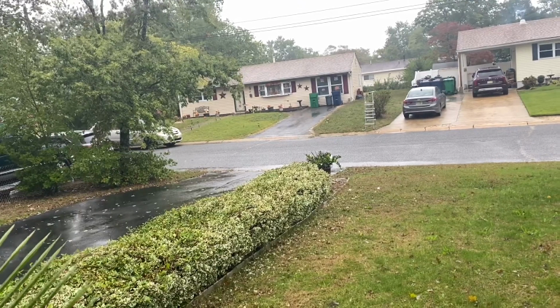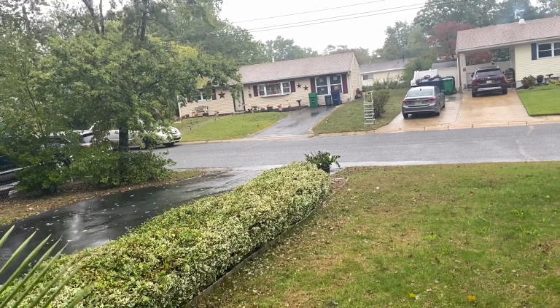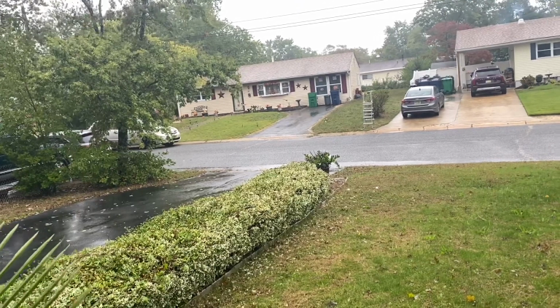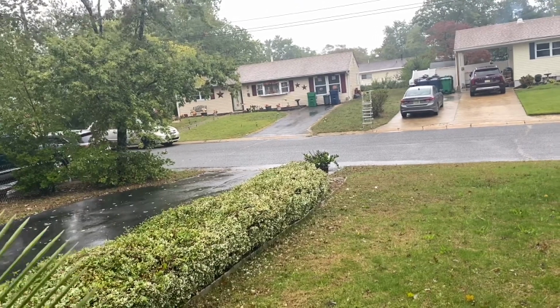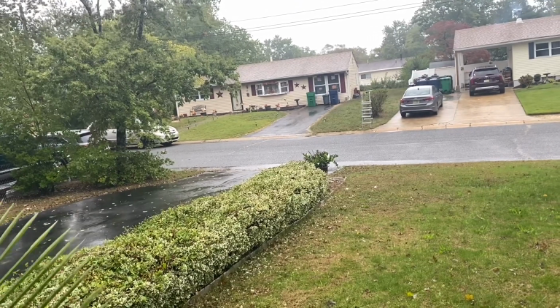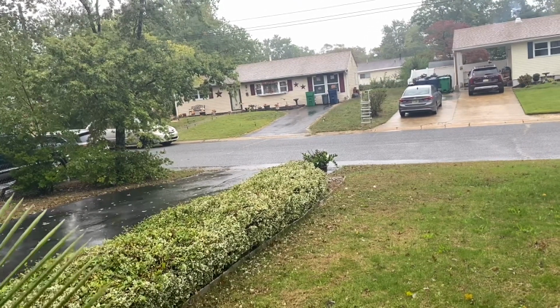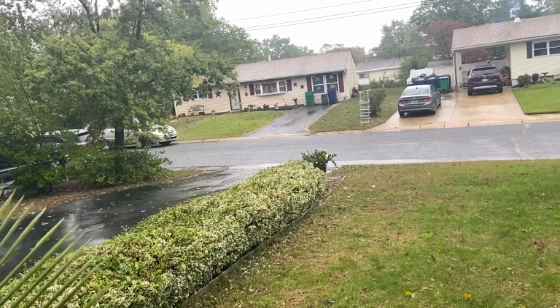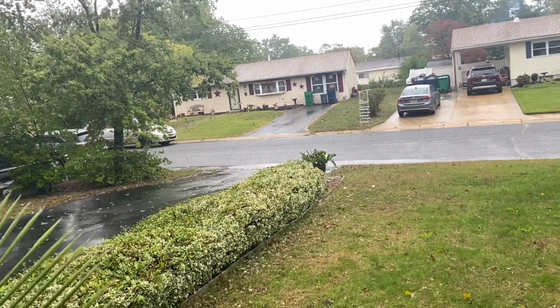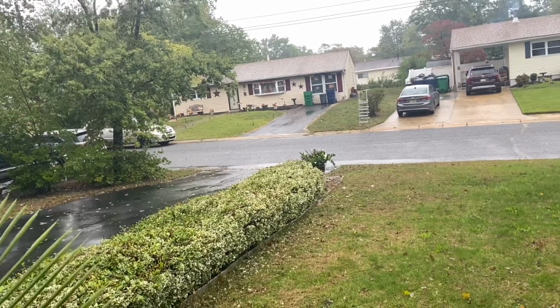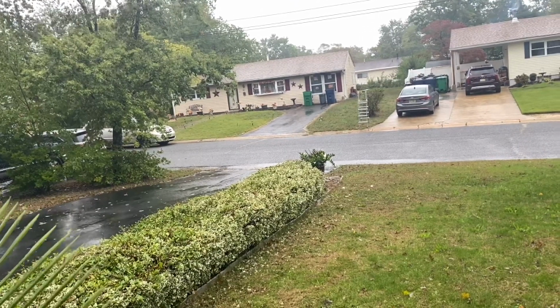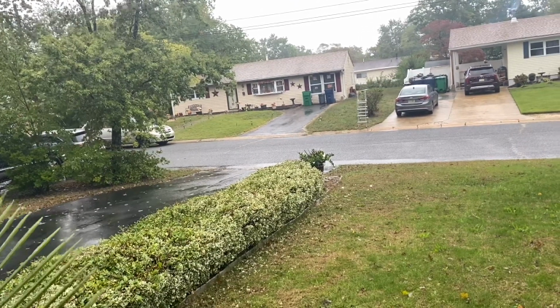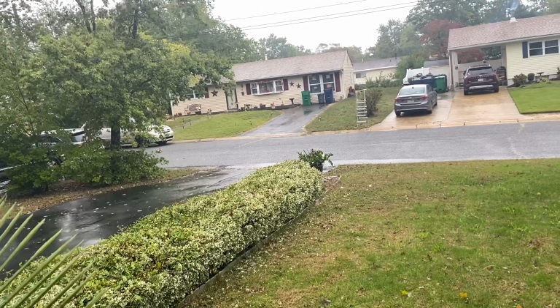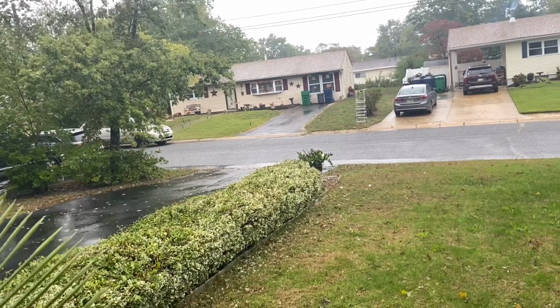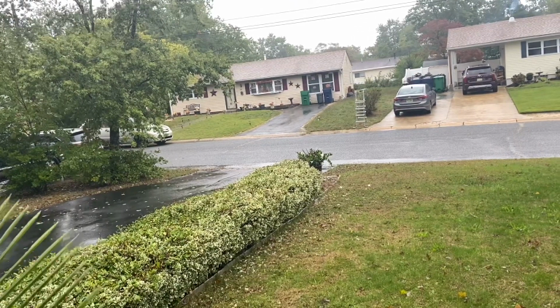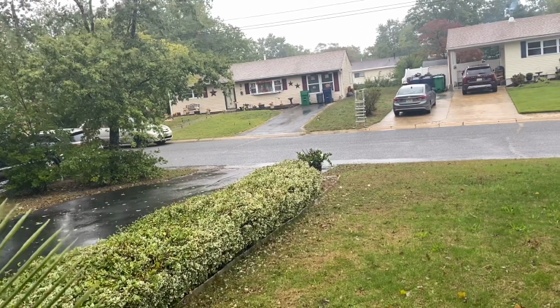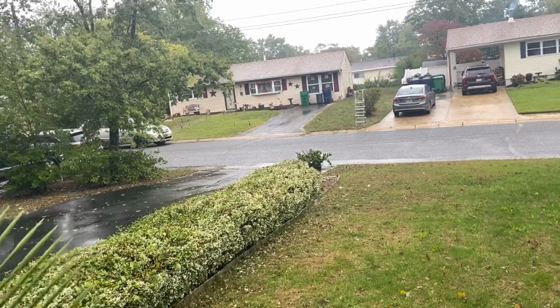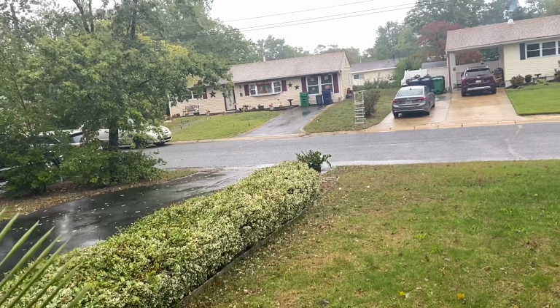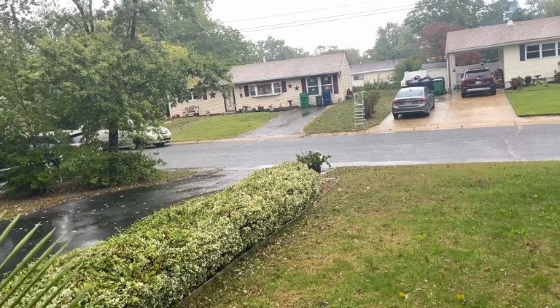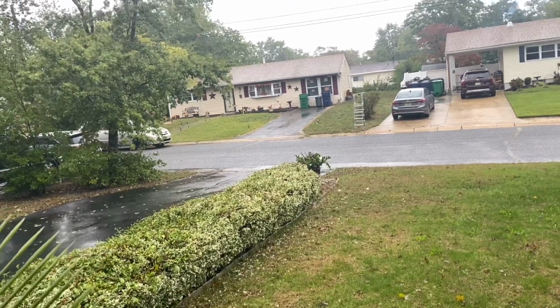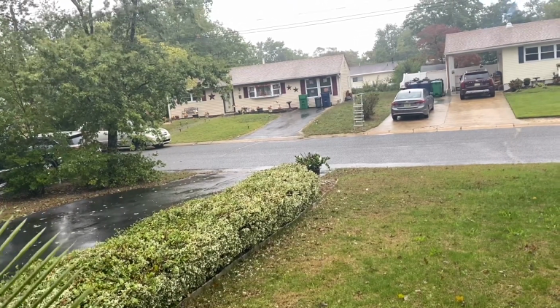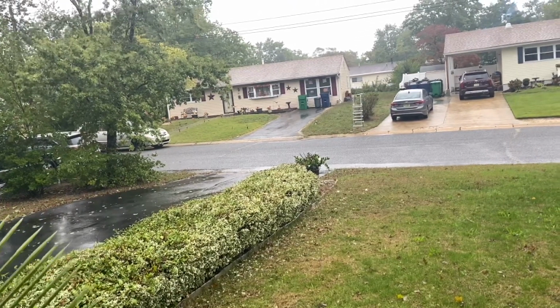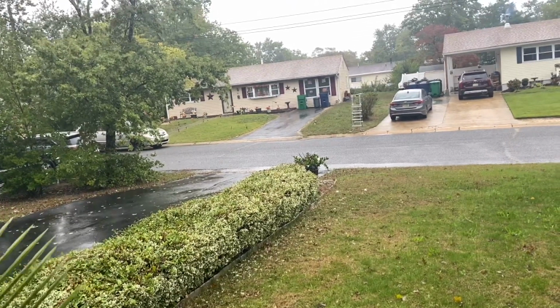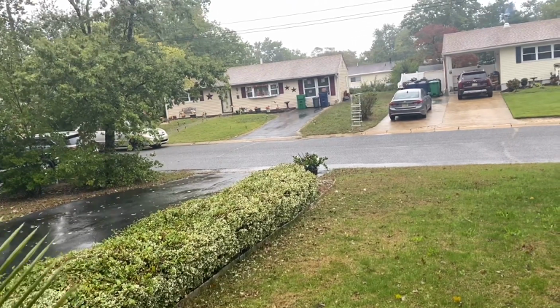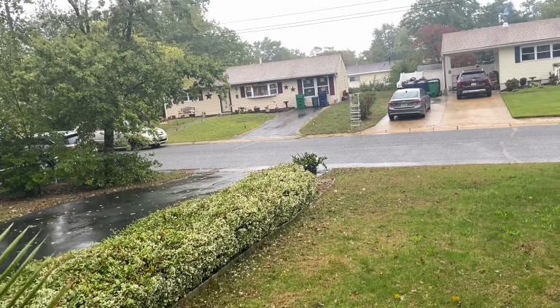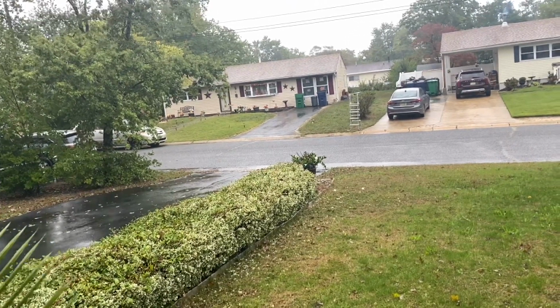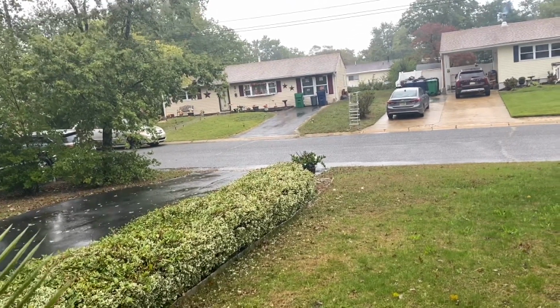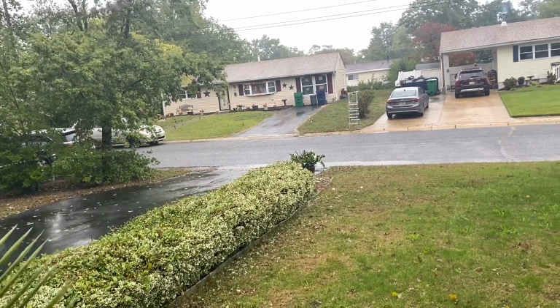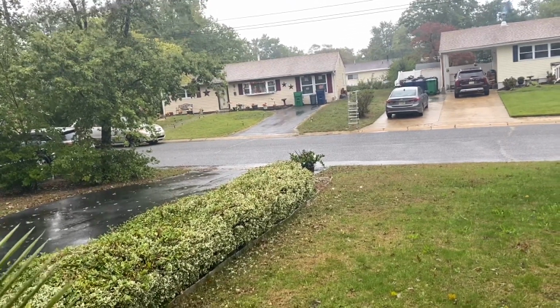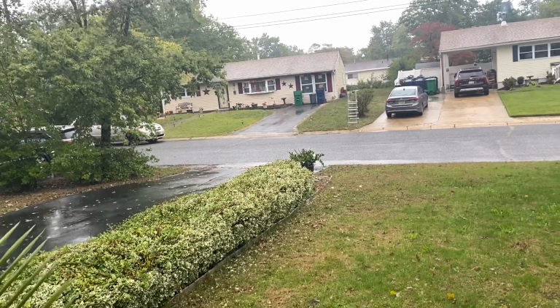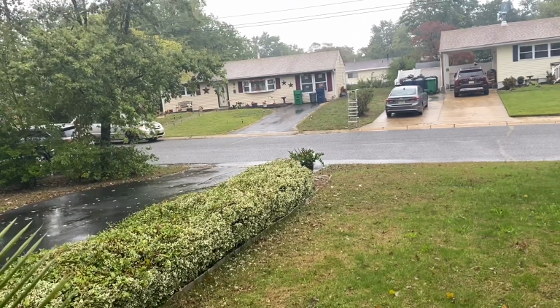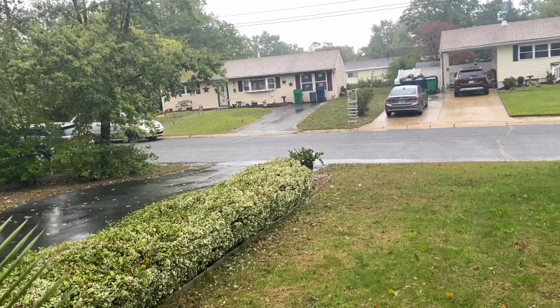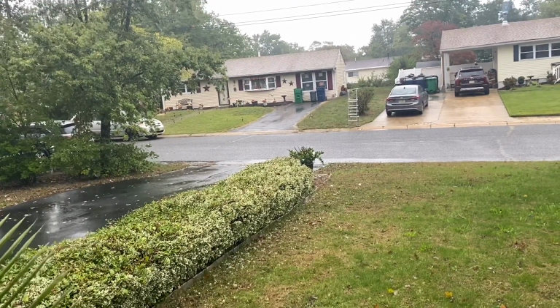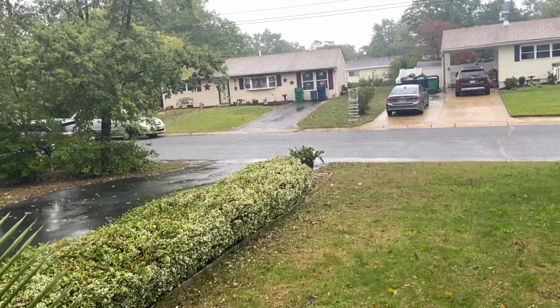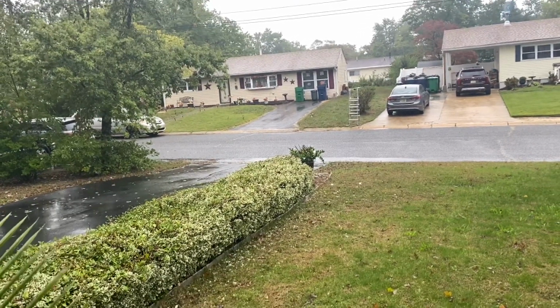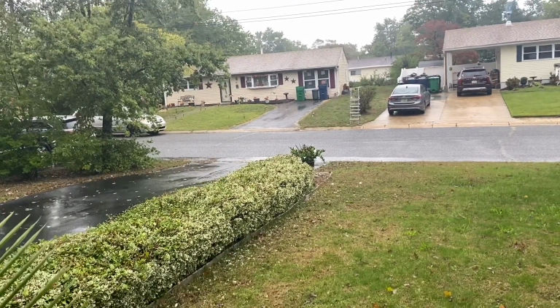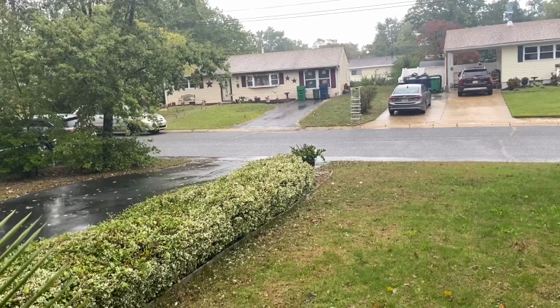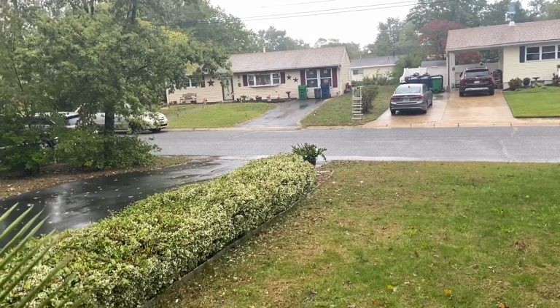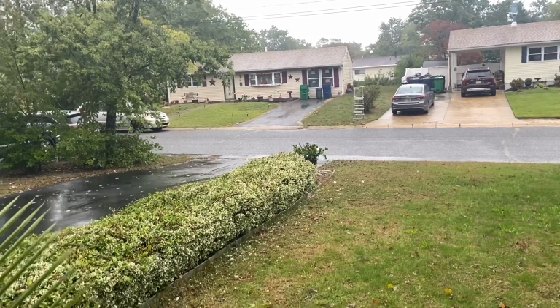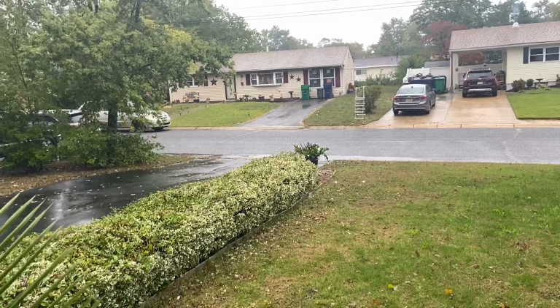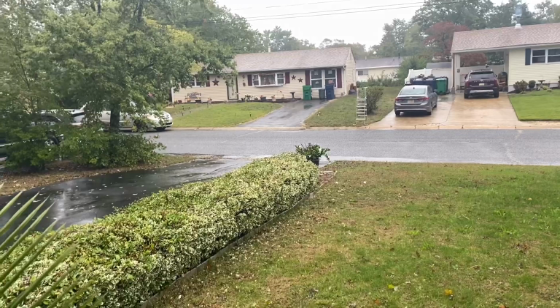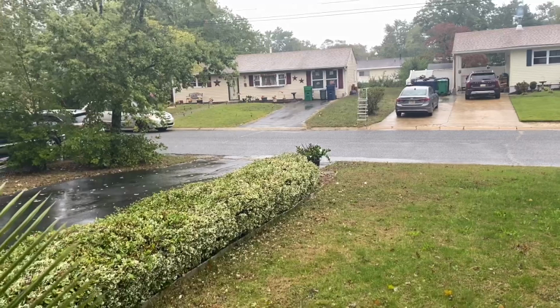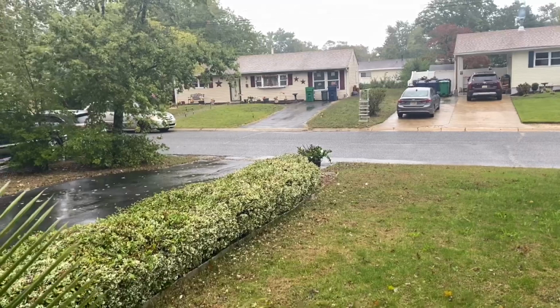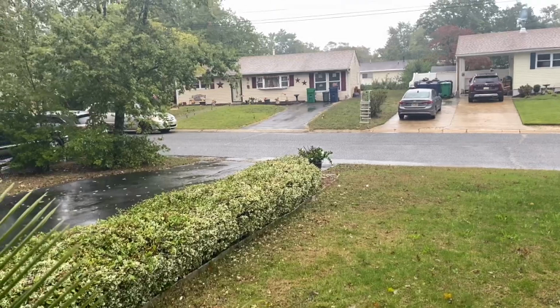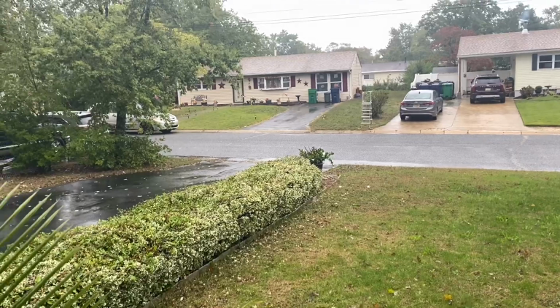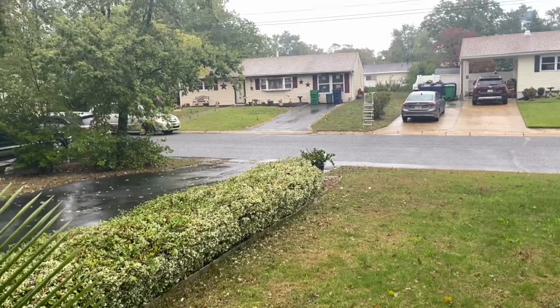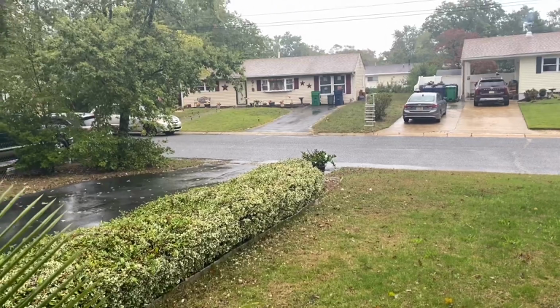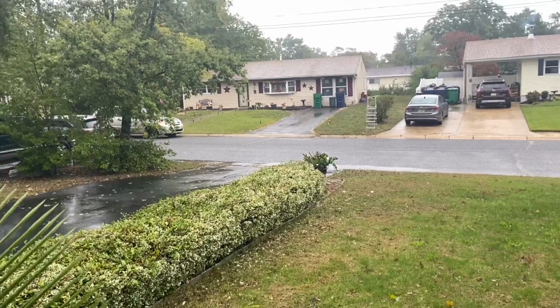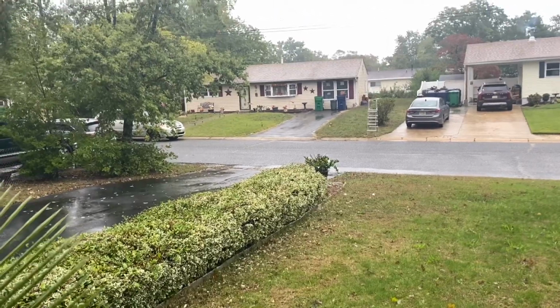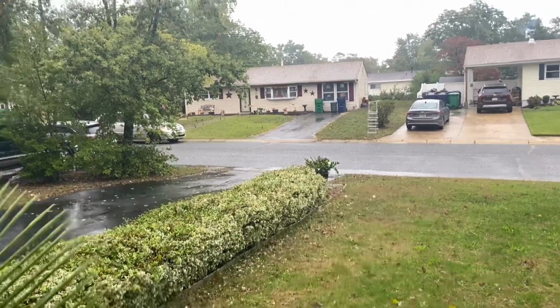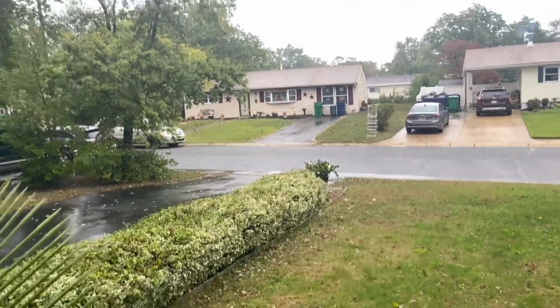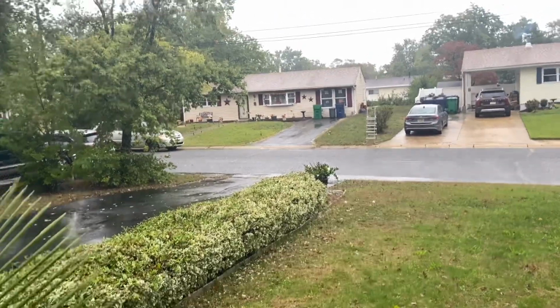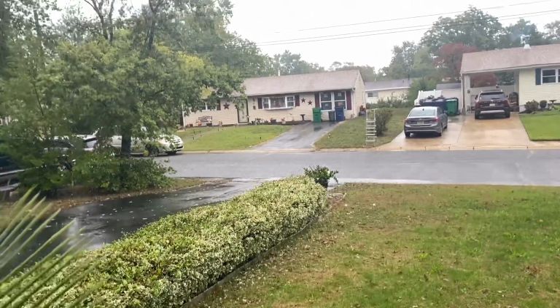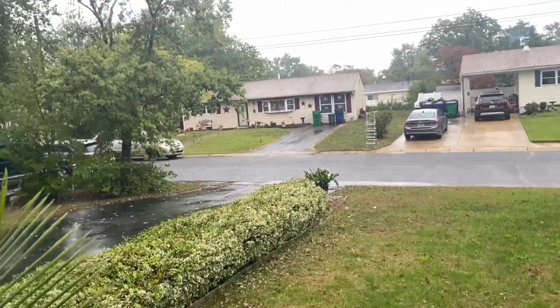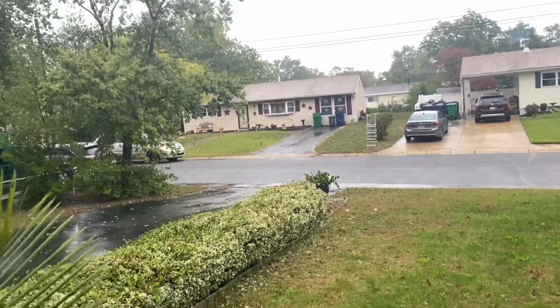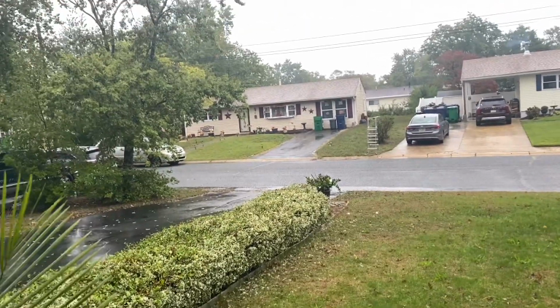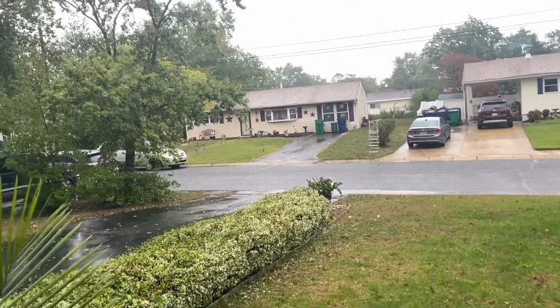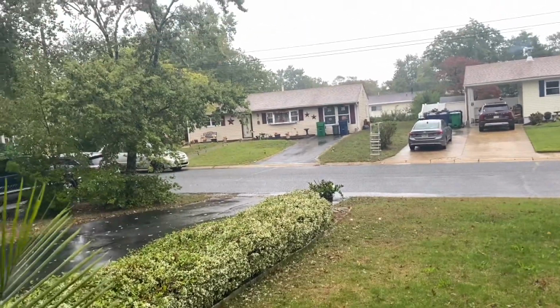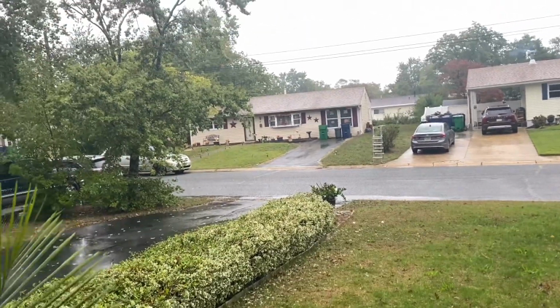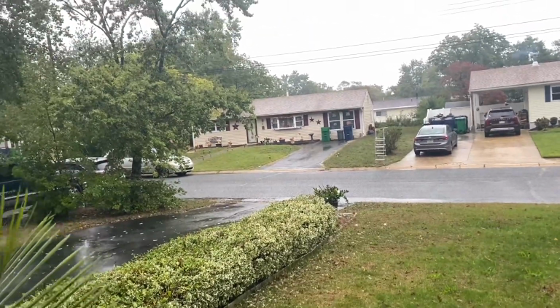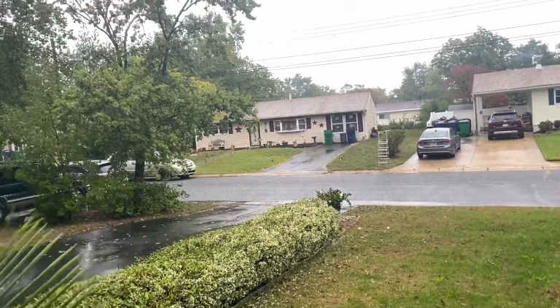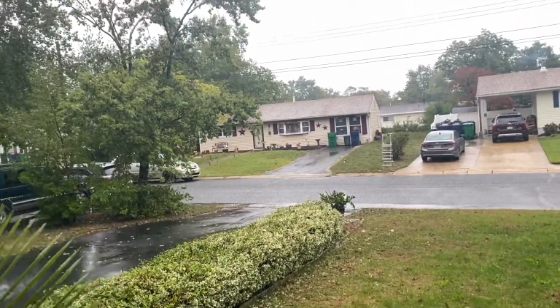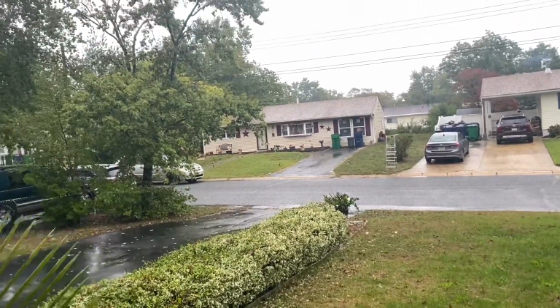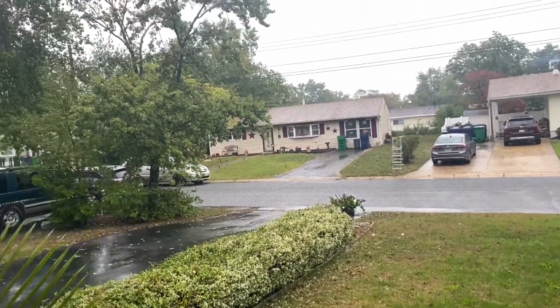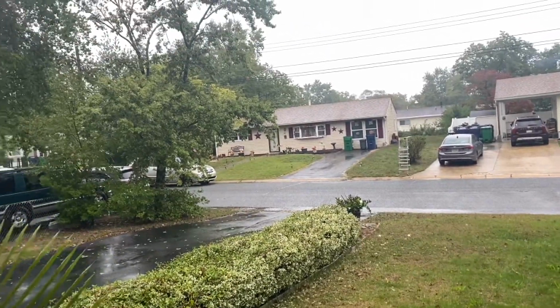I'm not sure if it's going to keep getting worse or if this is the worst of the storm. I guess we'll see.